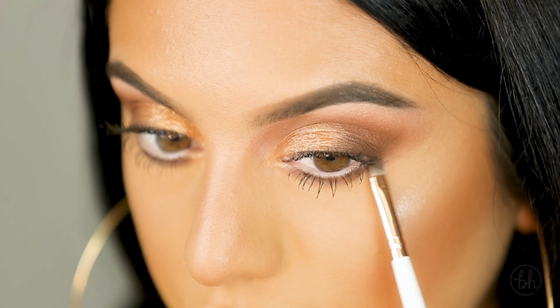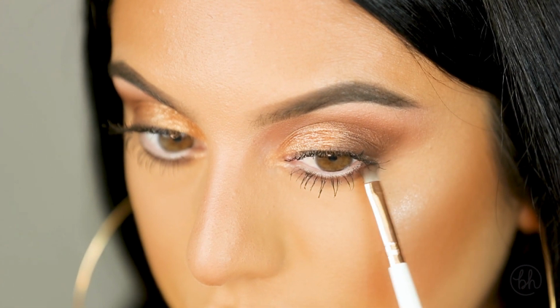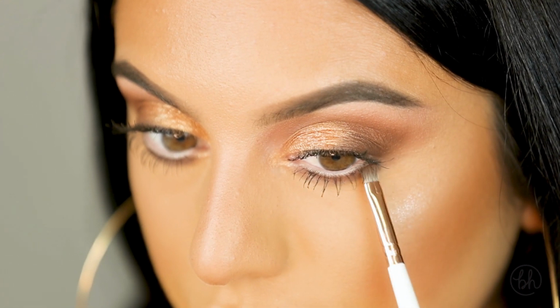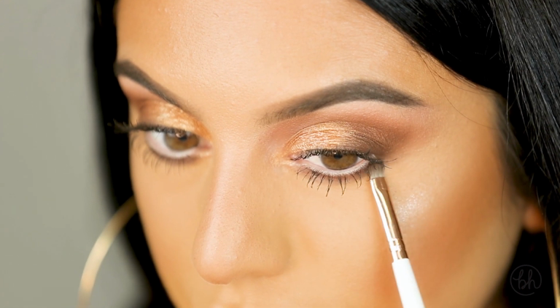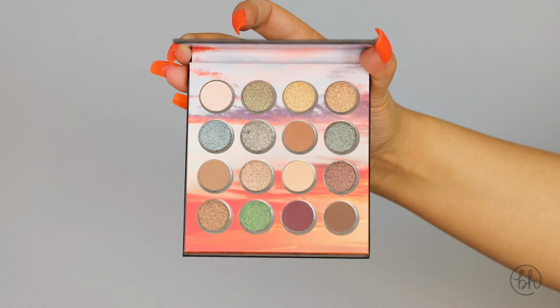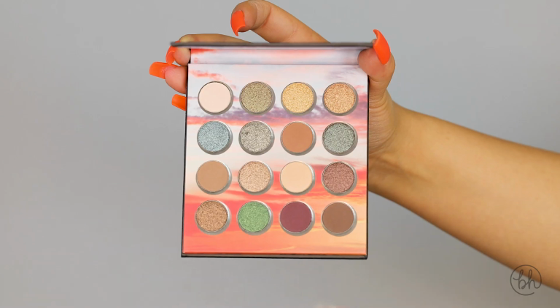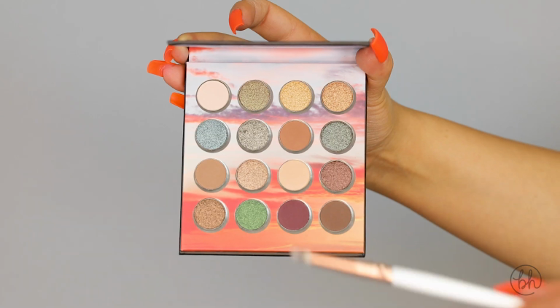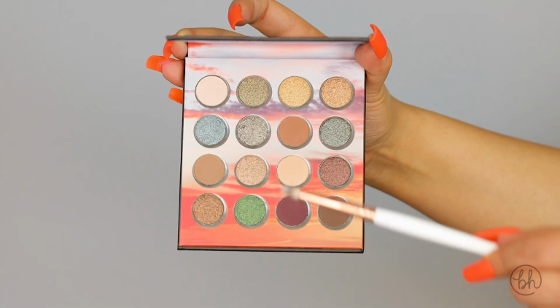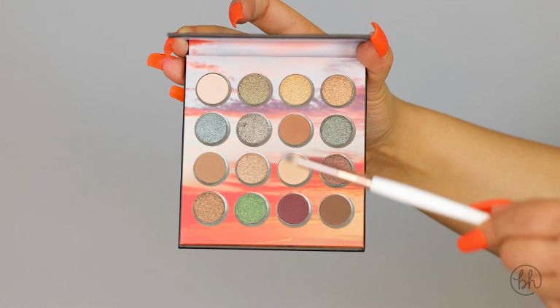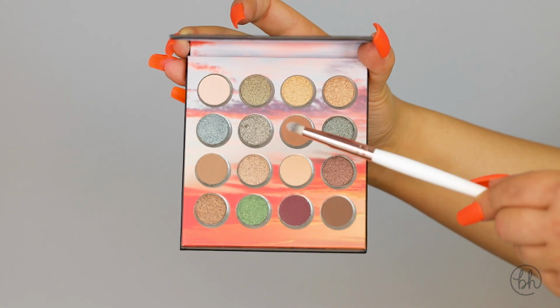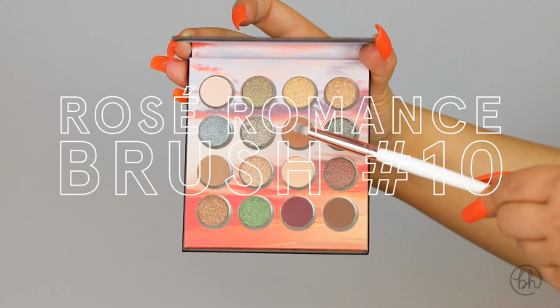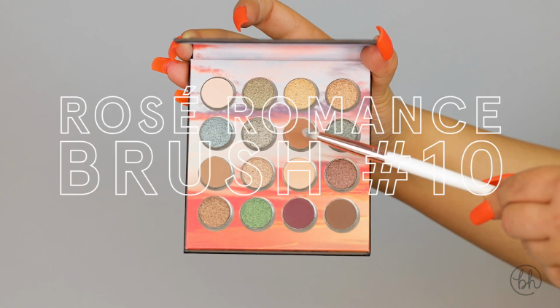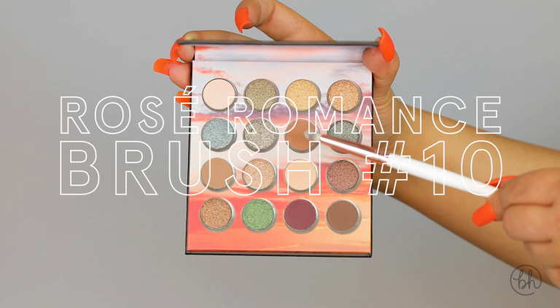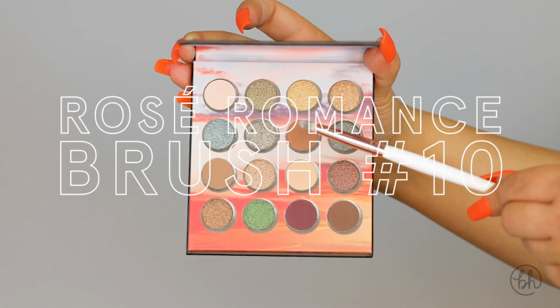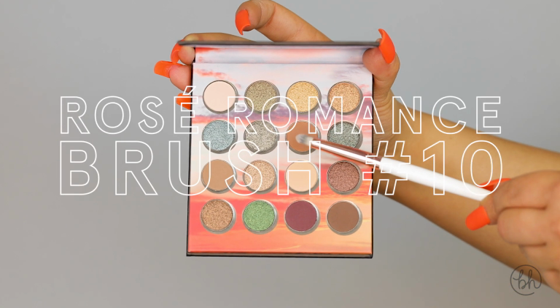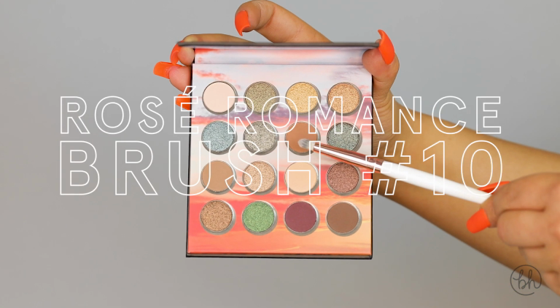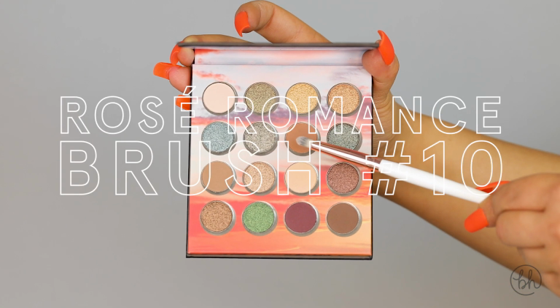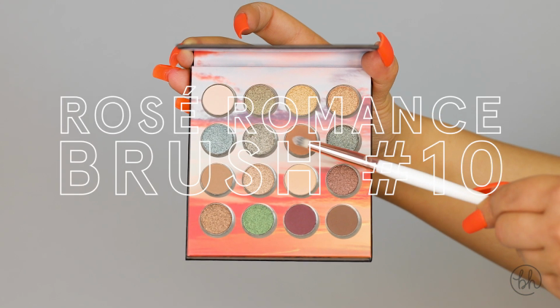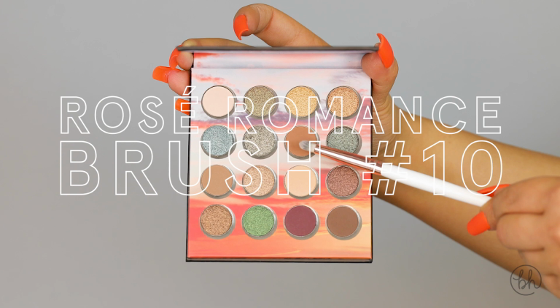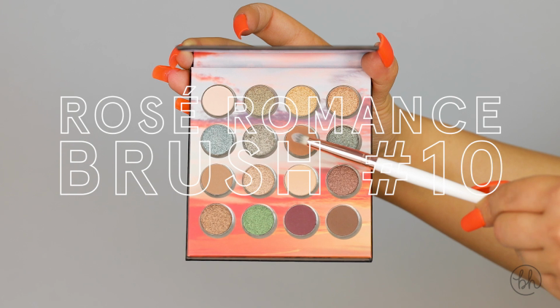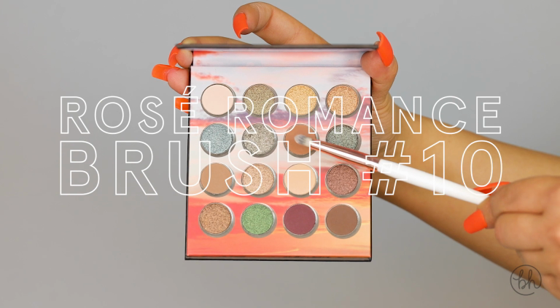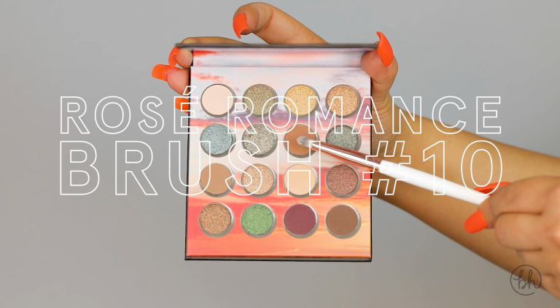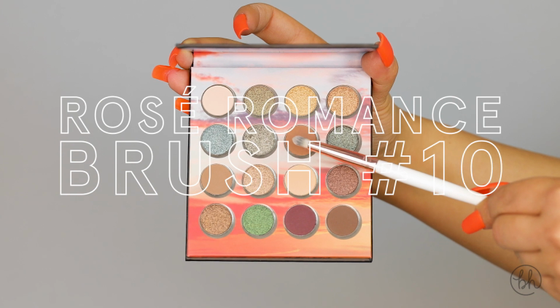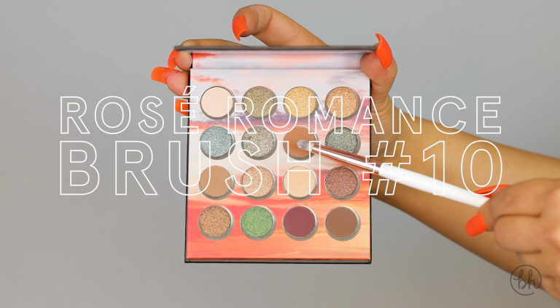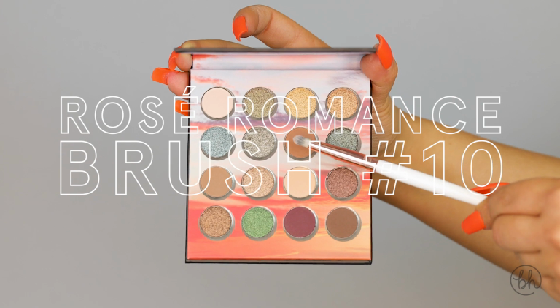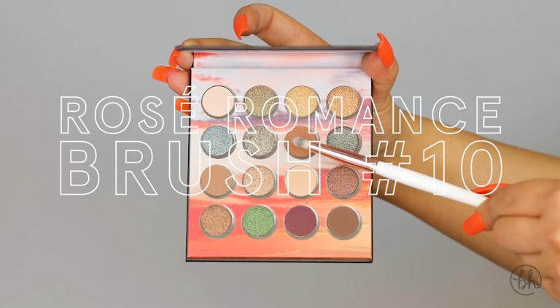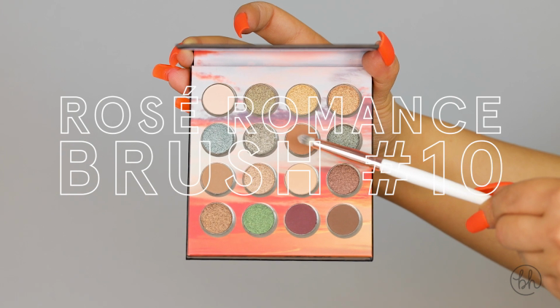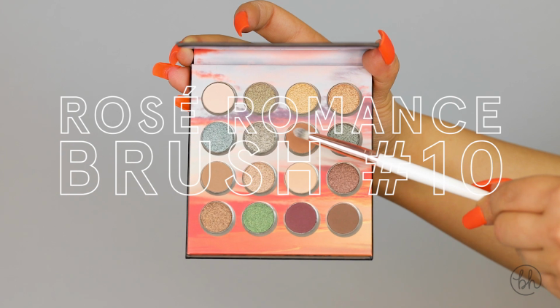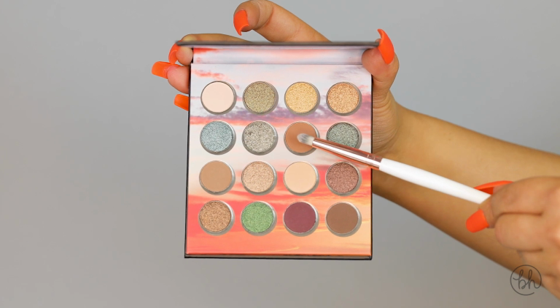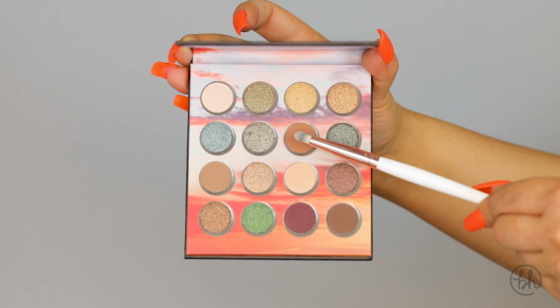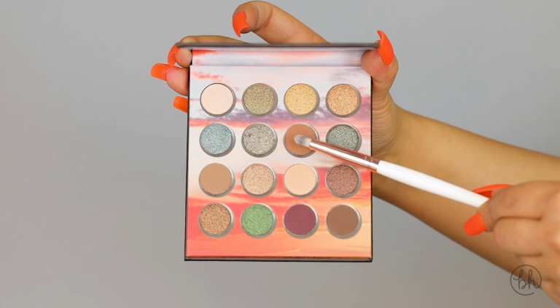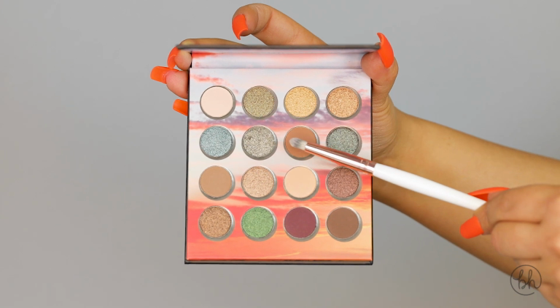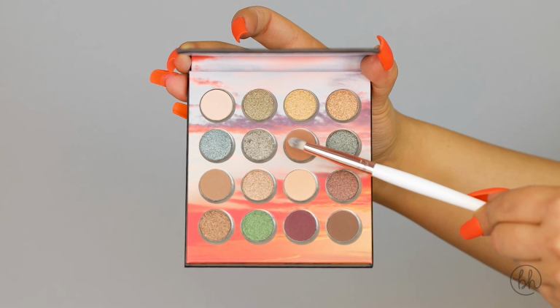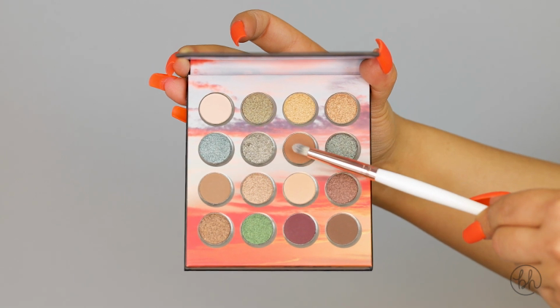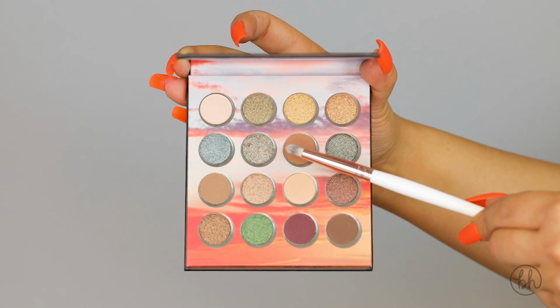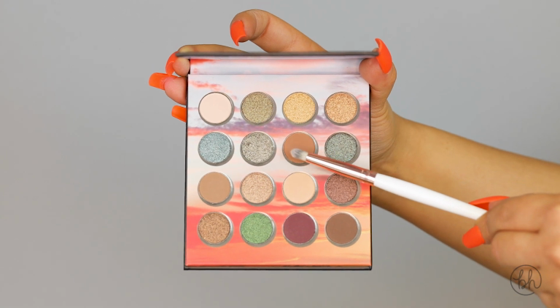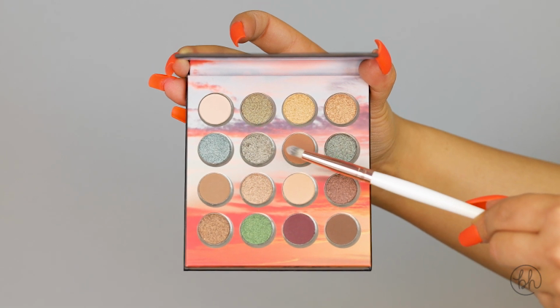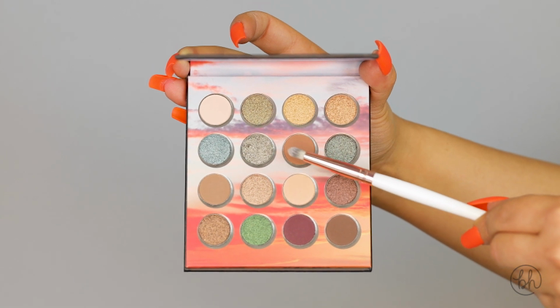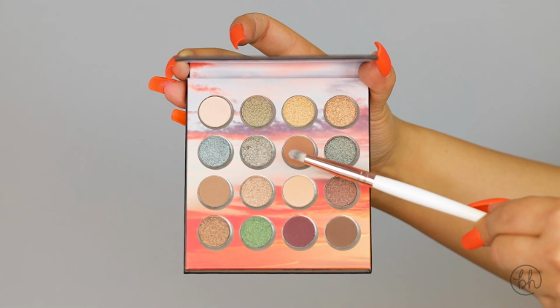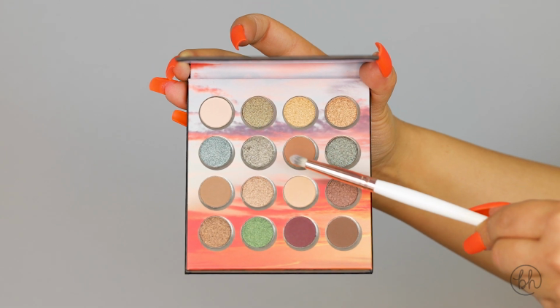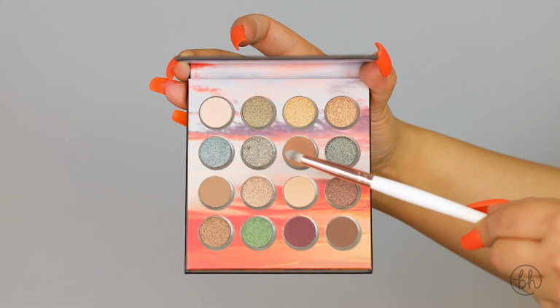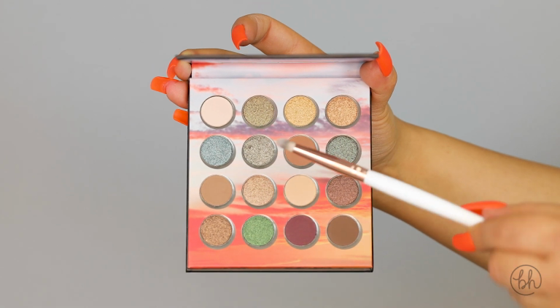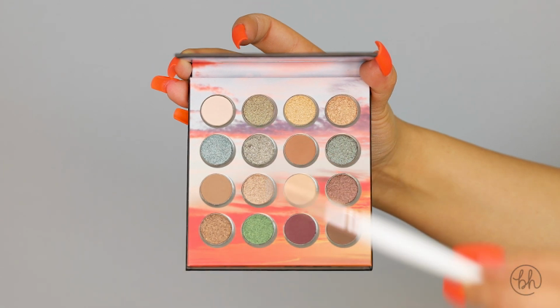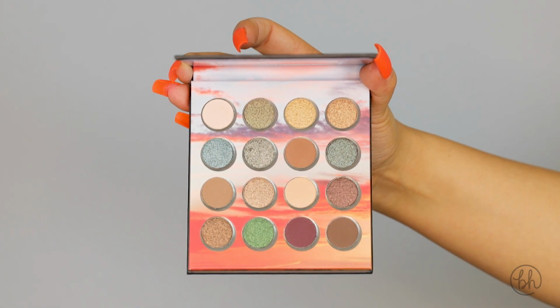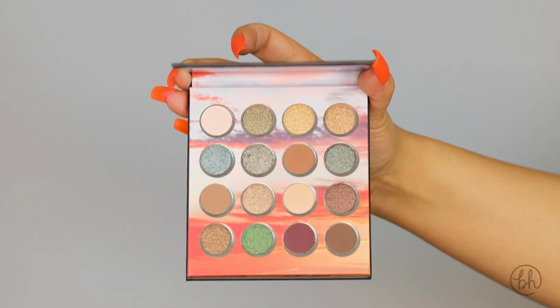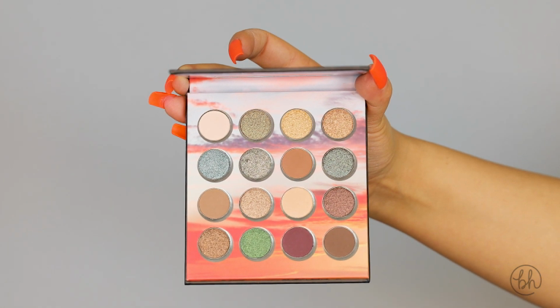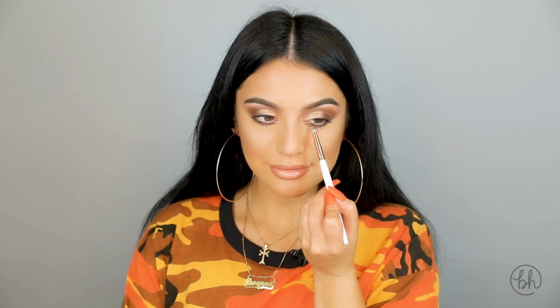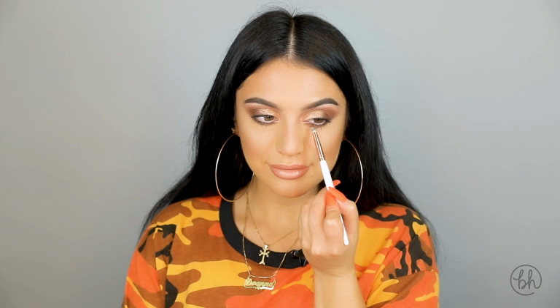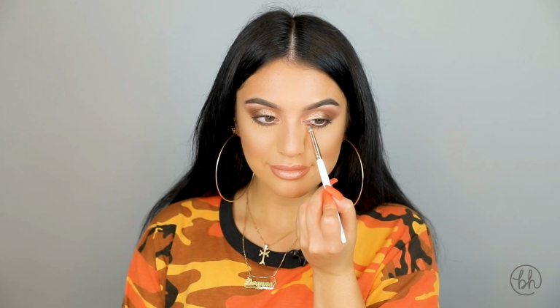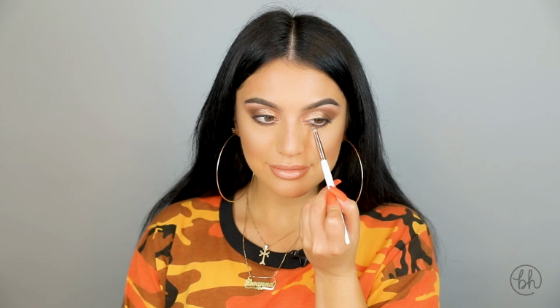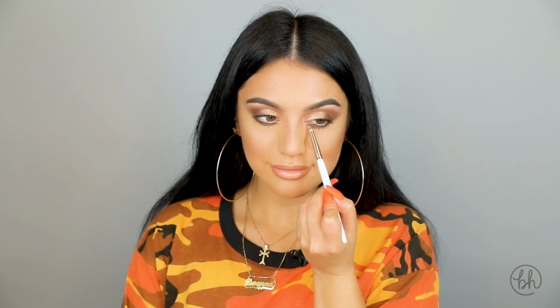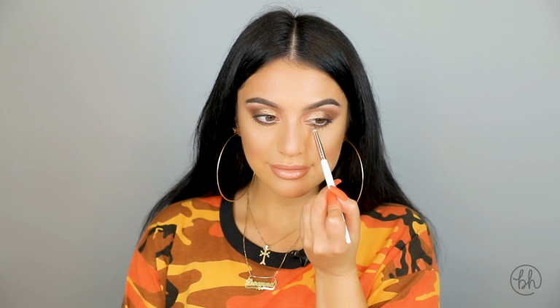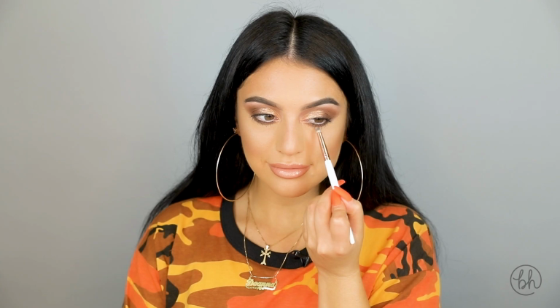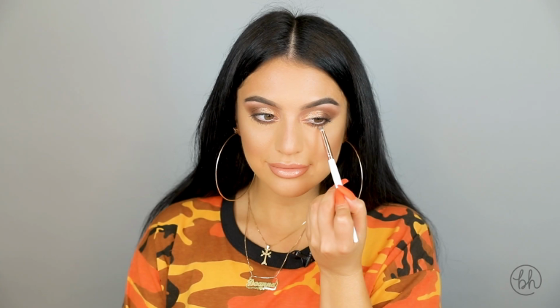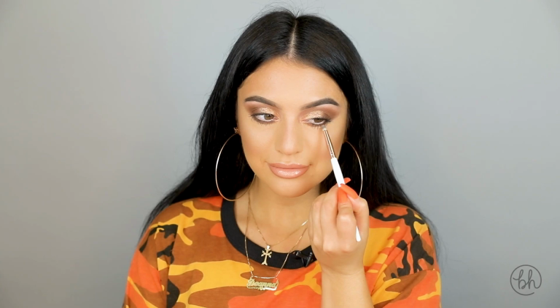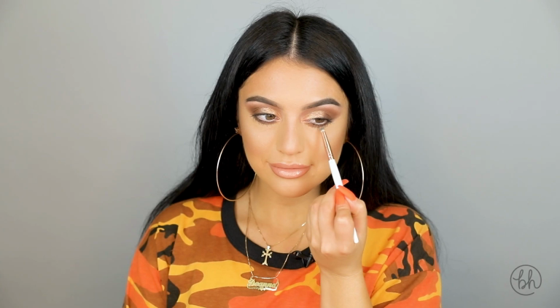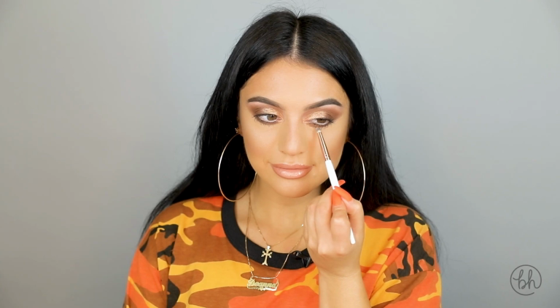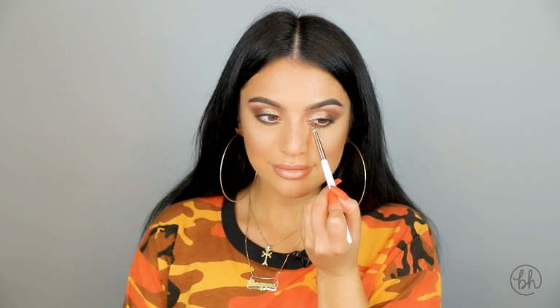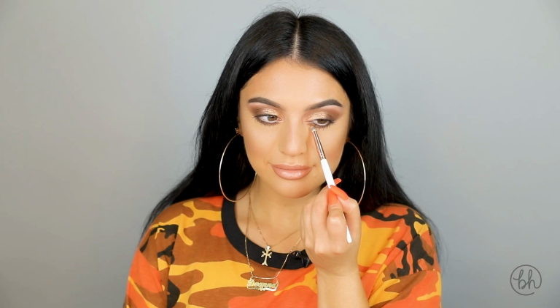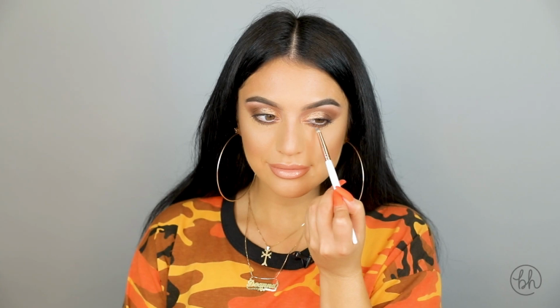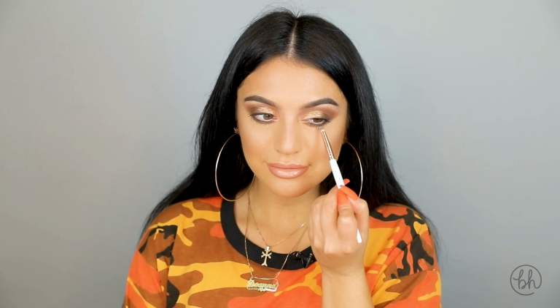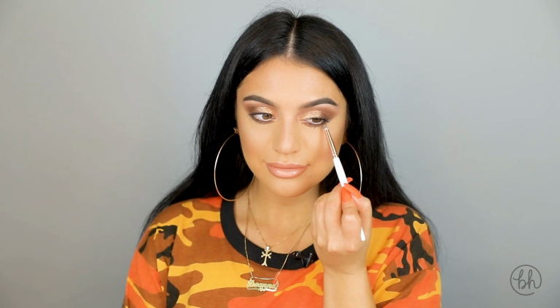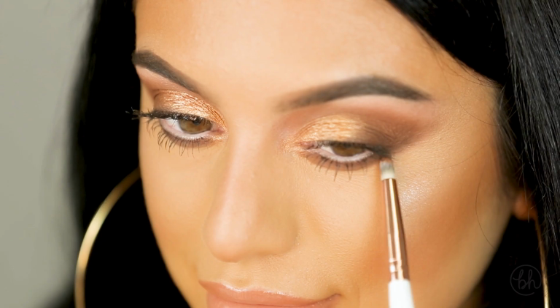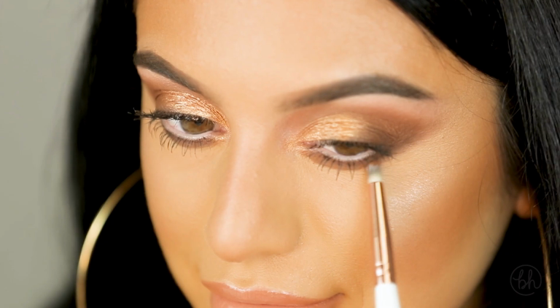Next, taking my number 10 pencil brush, I'm going to go in with that medium brown shade and blend out the dark brown.